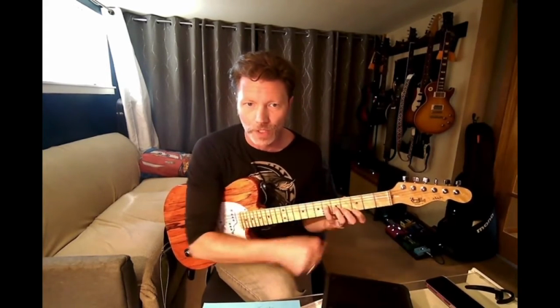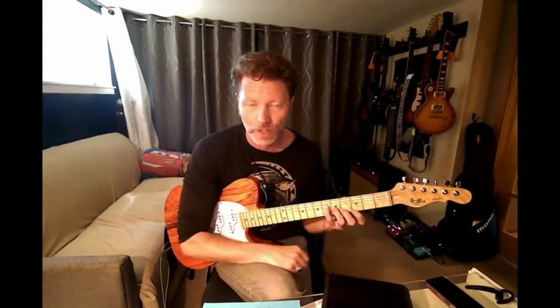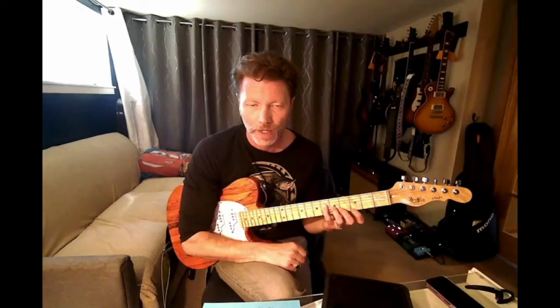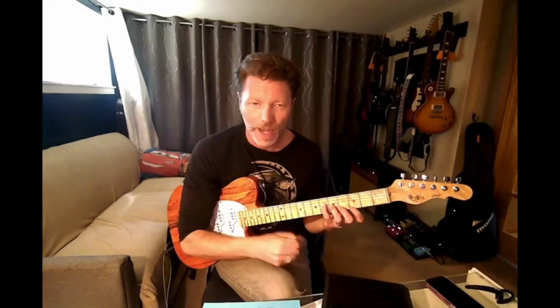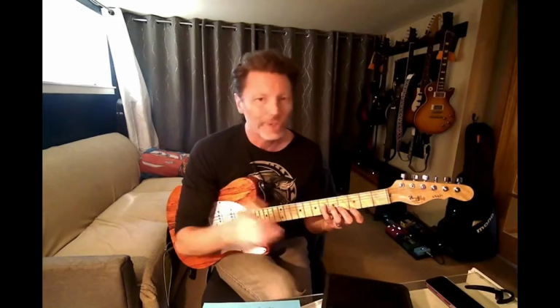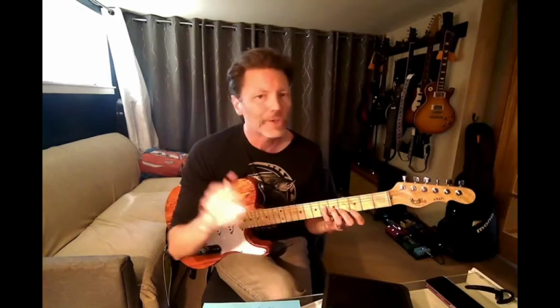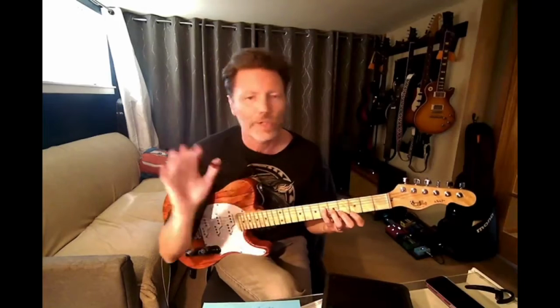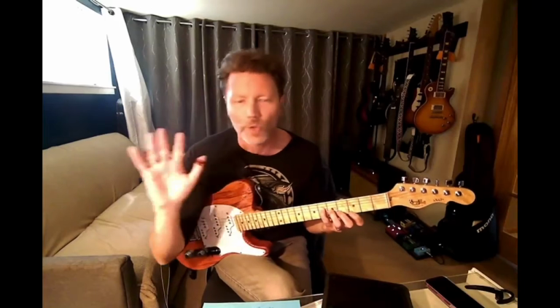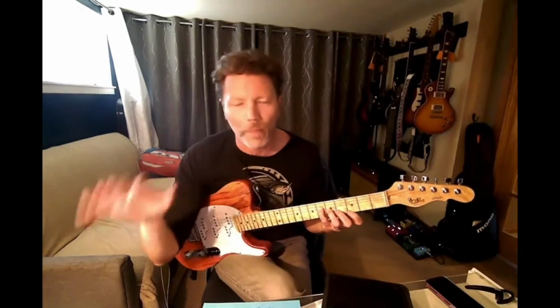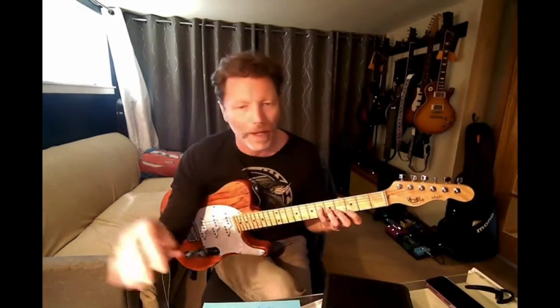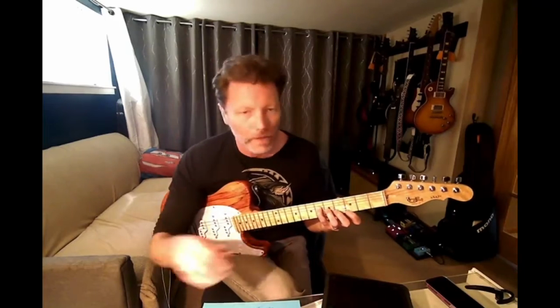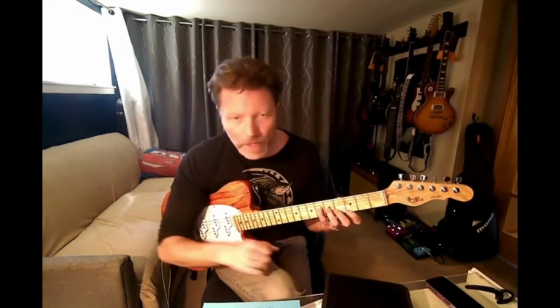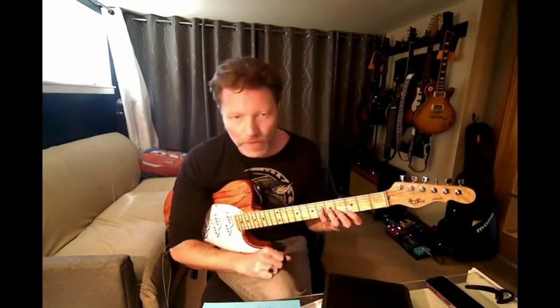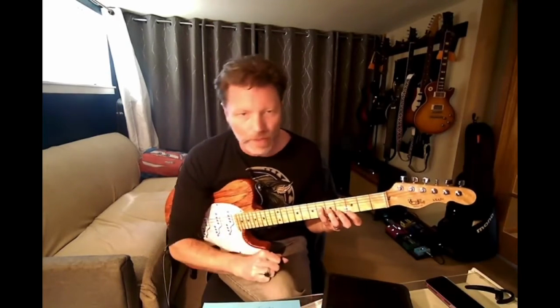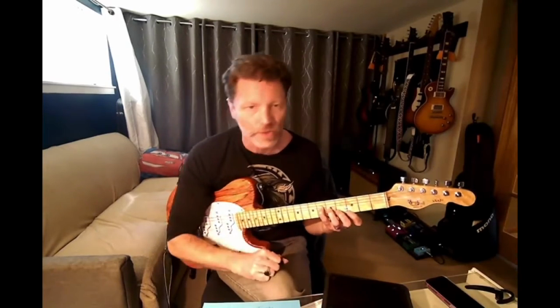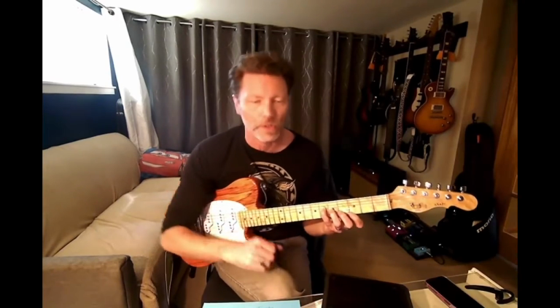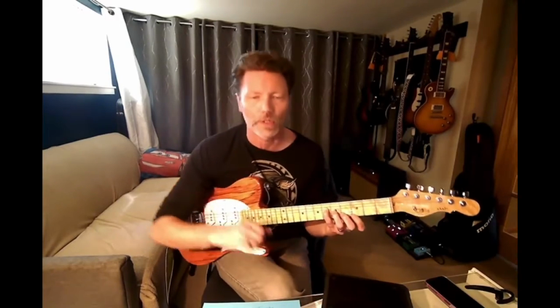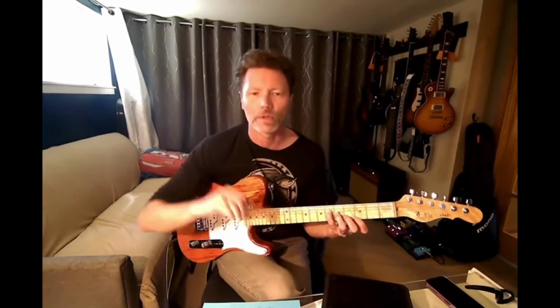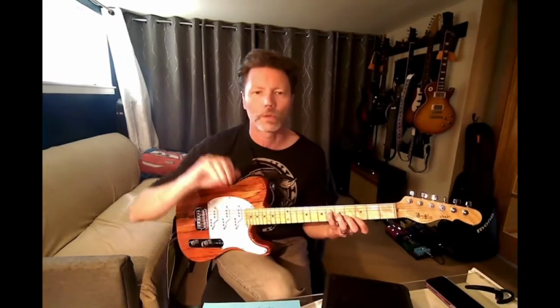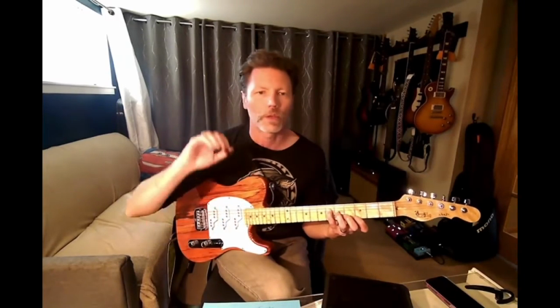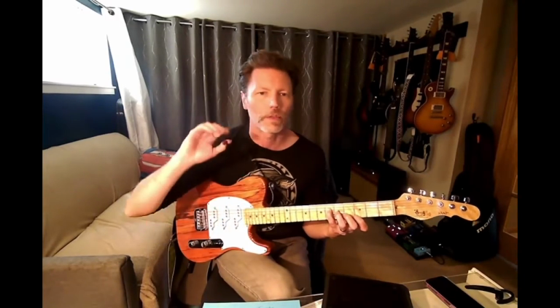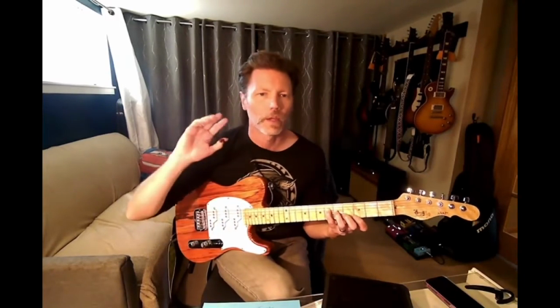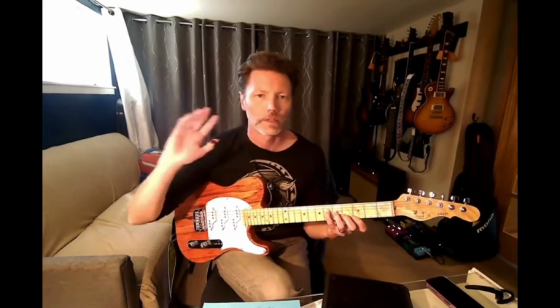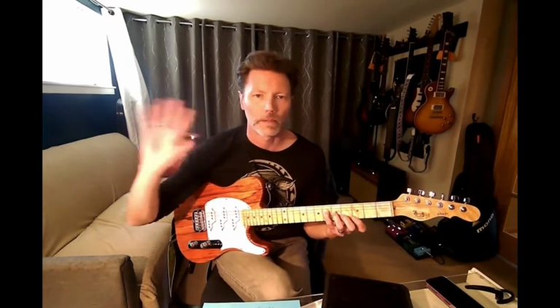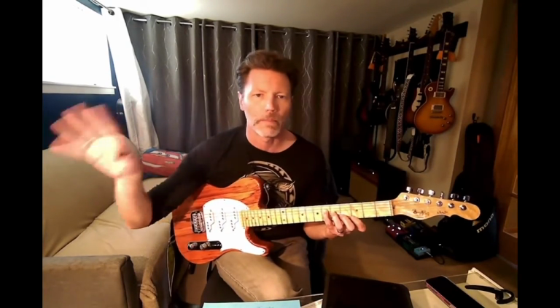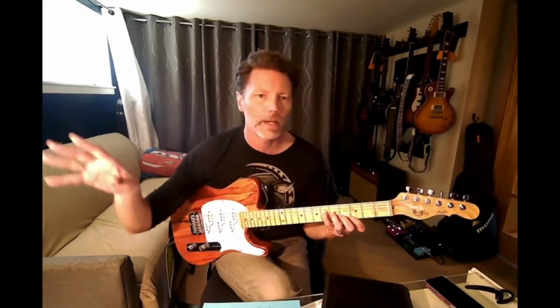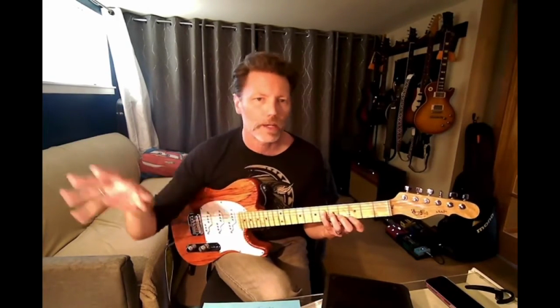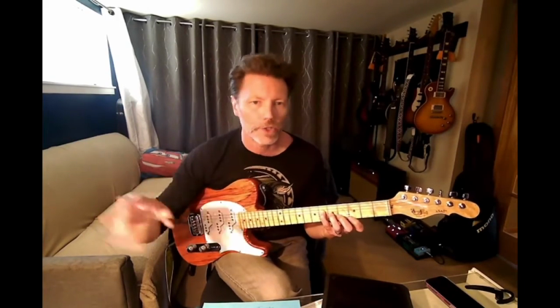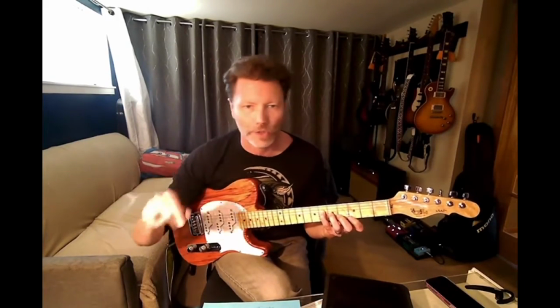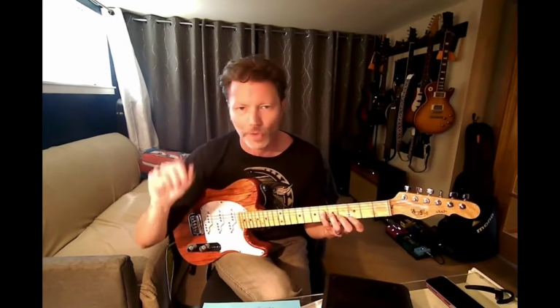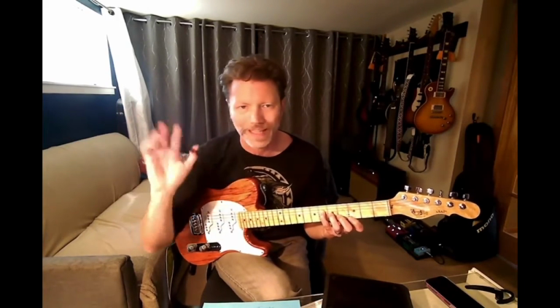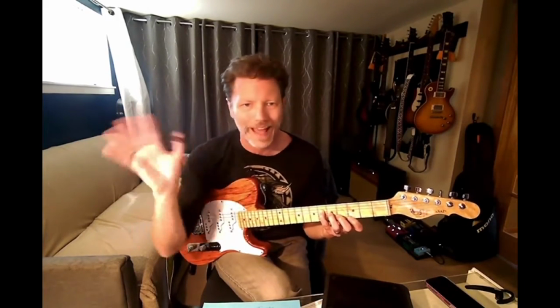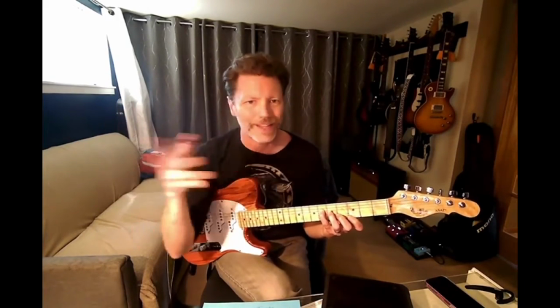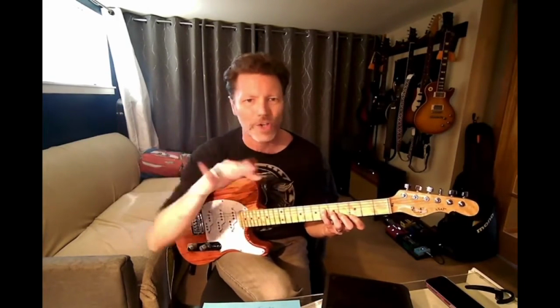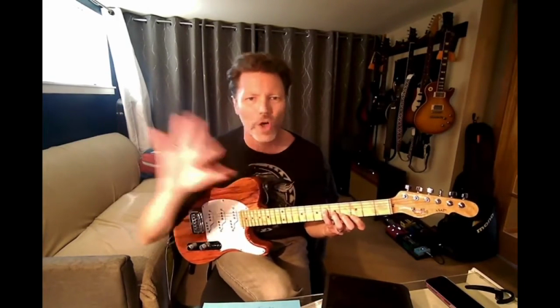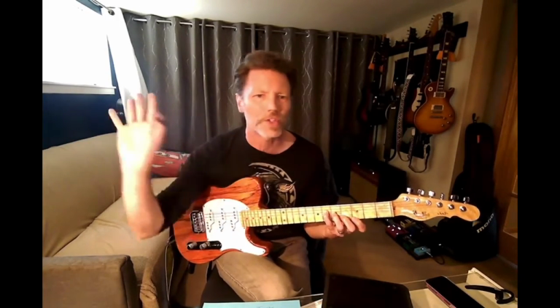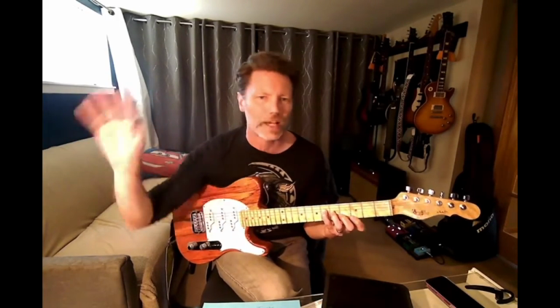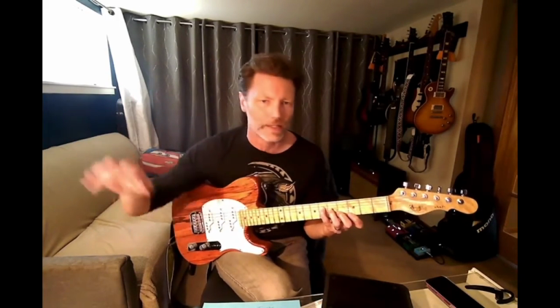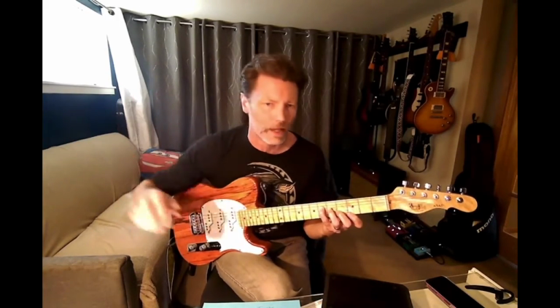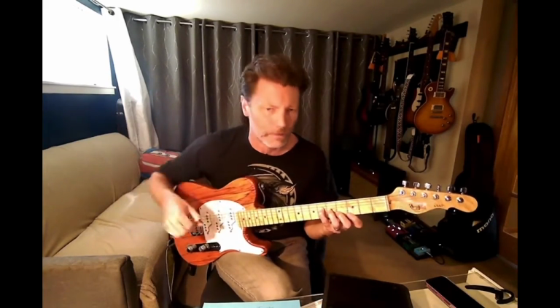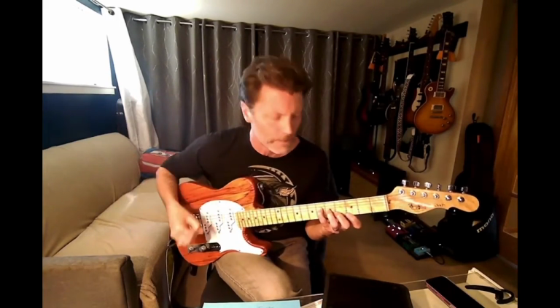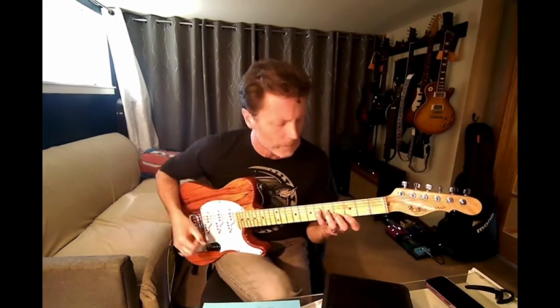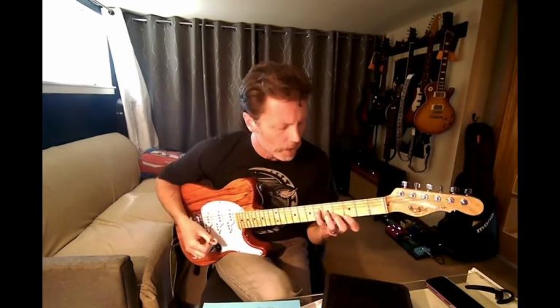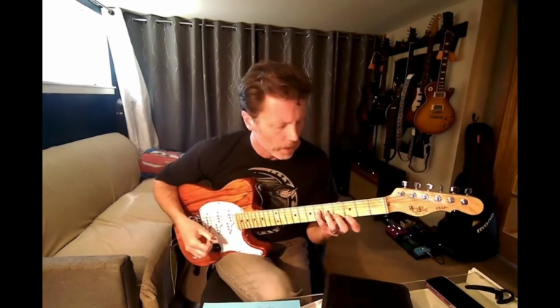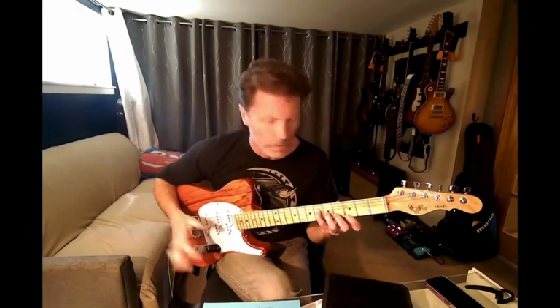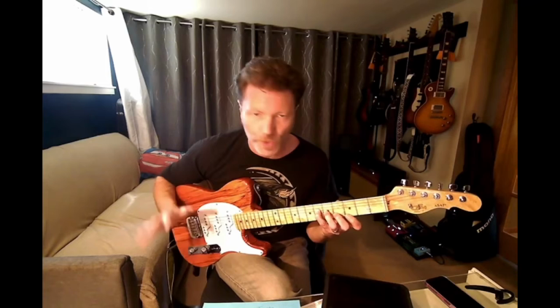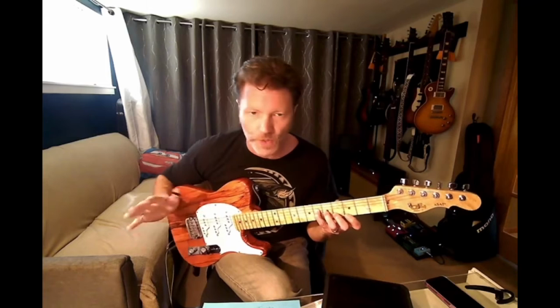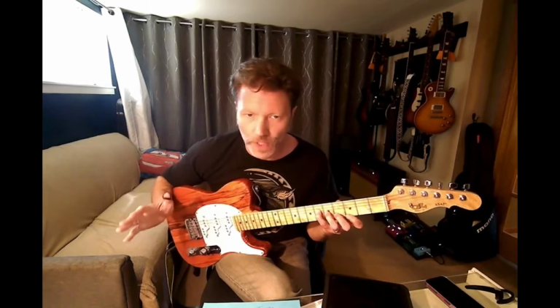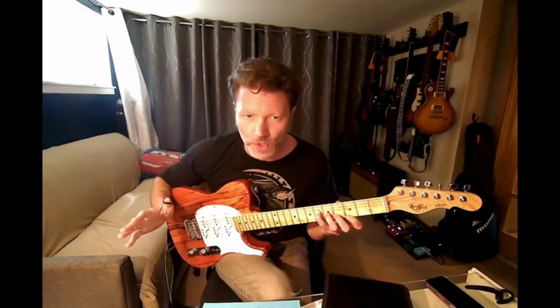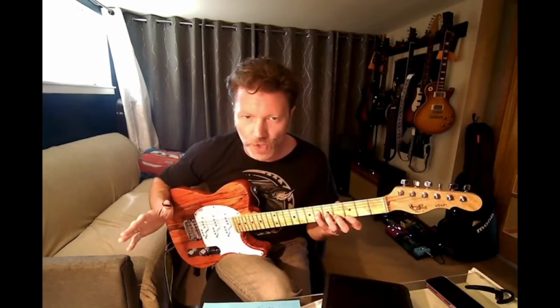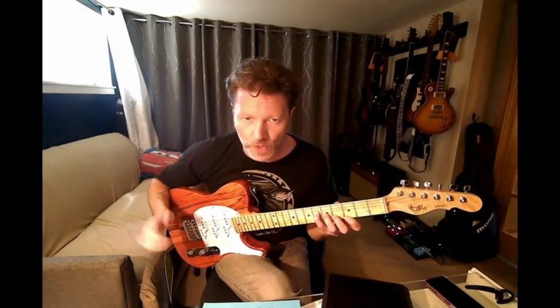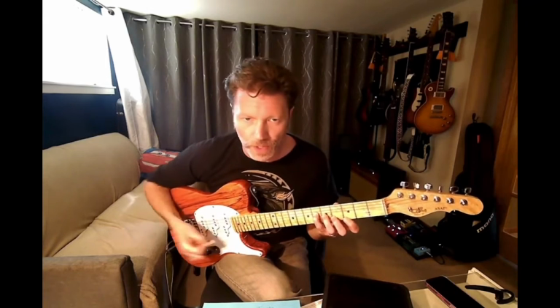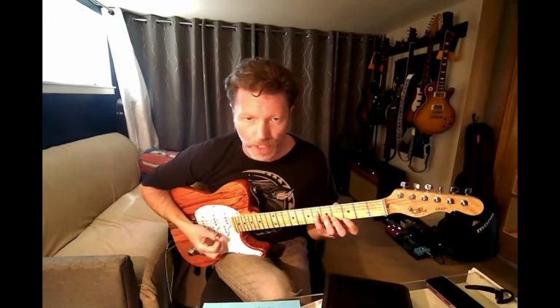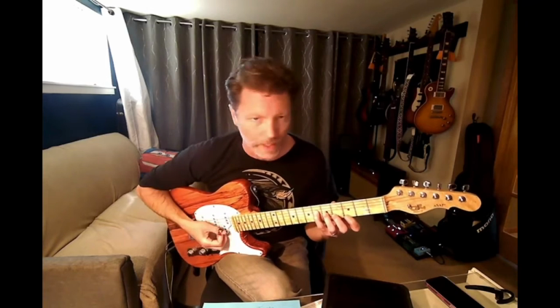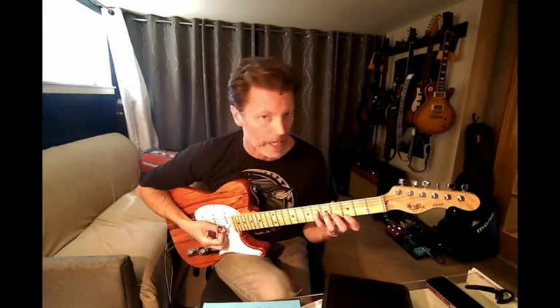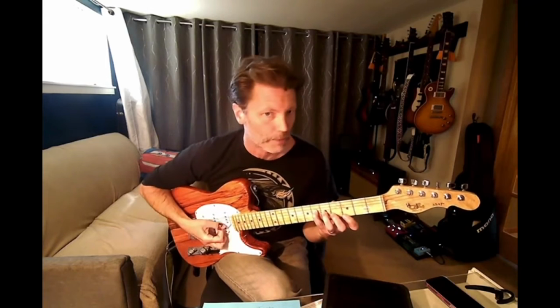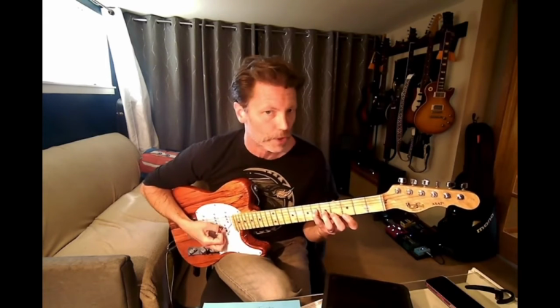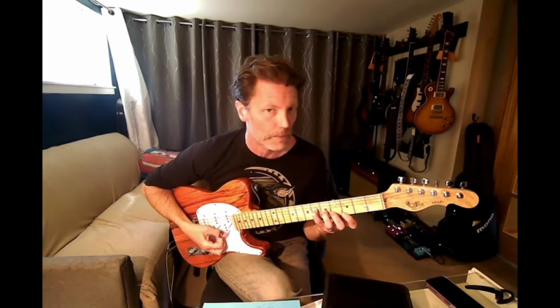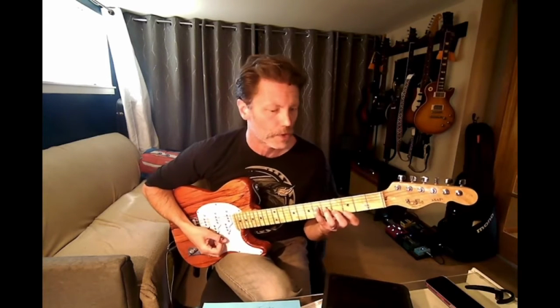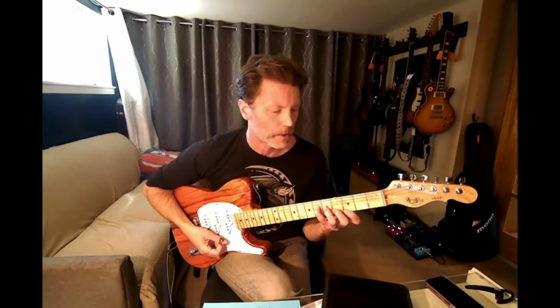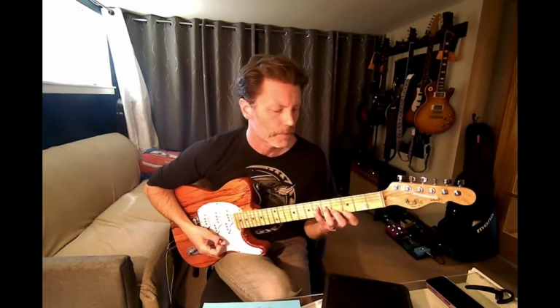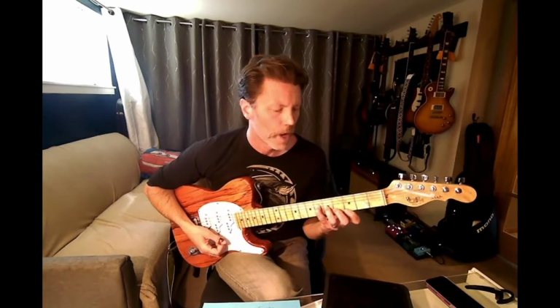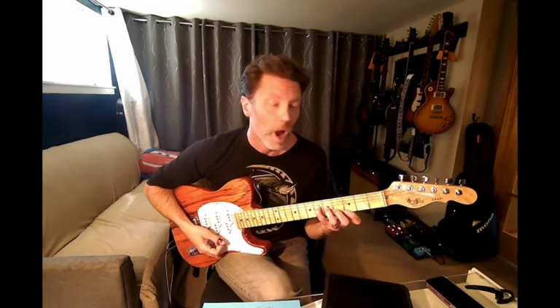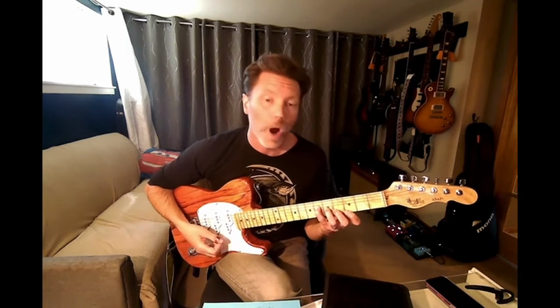You can do this with minor sevens, you can do it with diminished, you can do it with ninths — all this kind of stuff. This is just the example using major sevens.